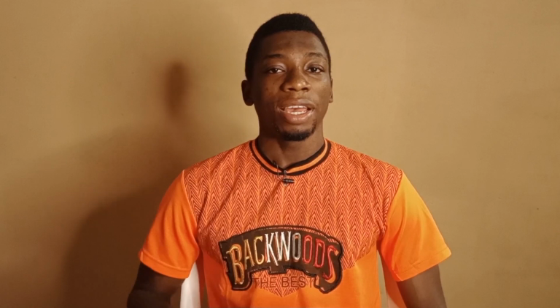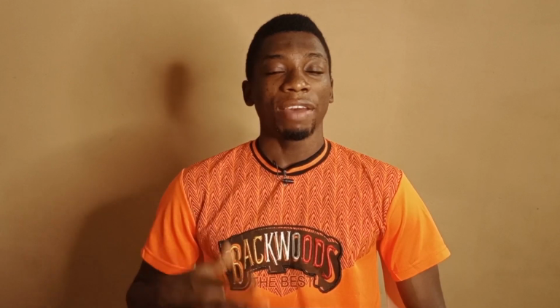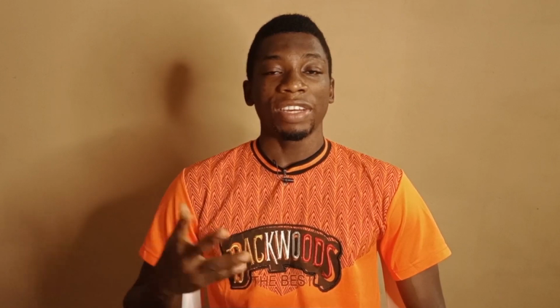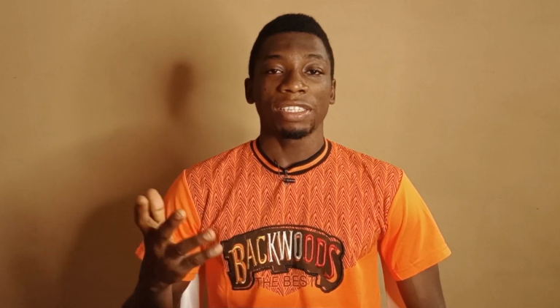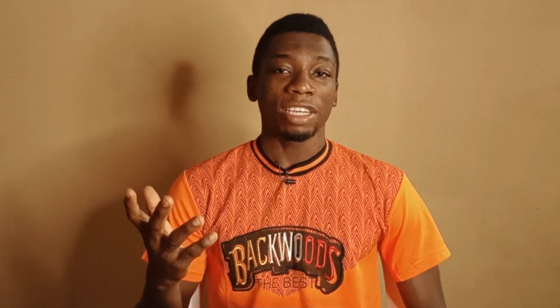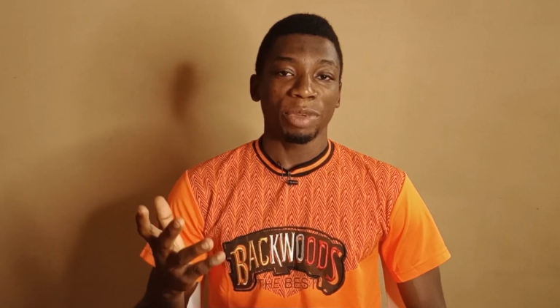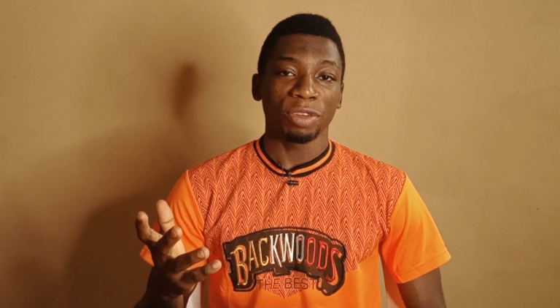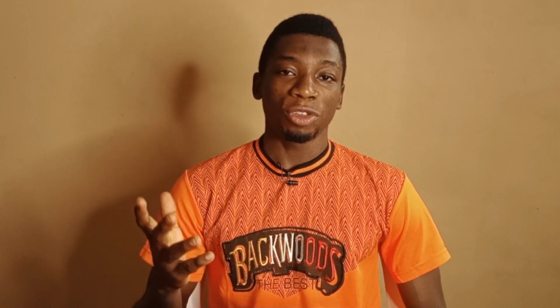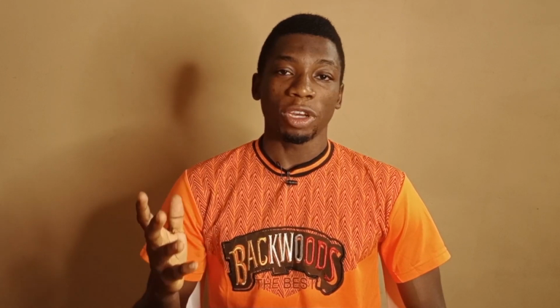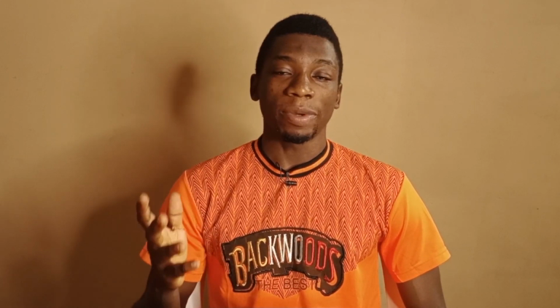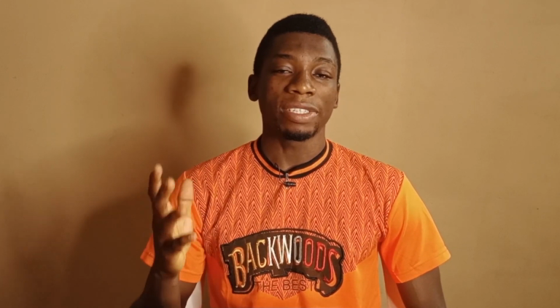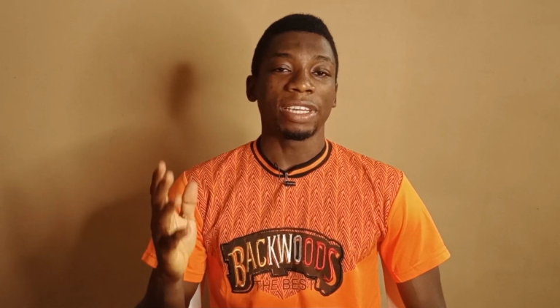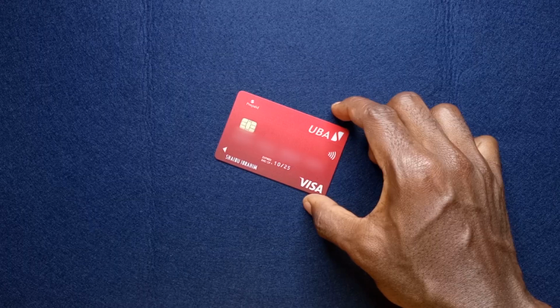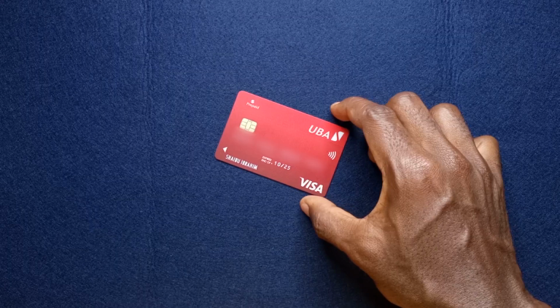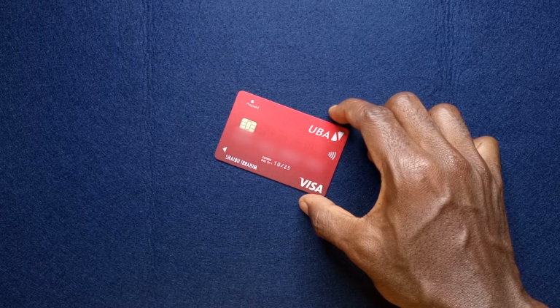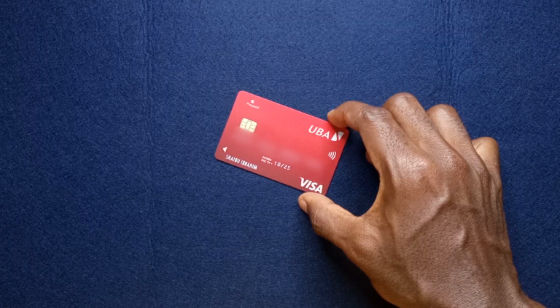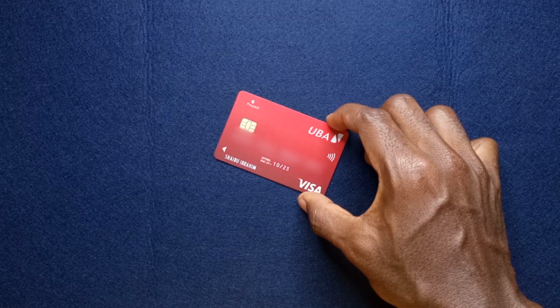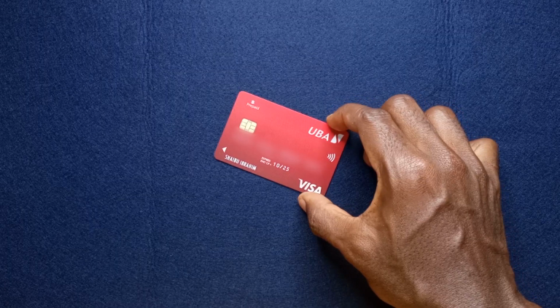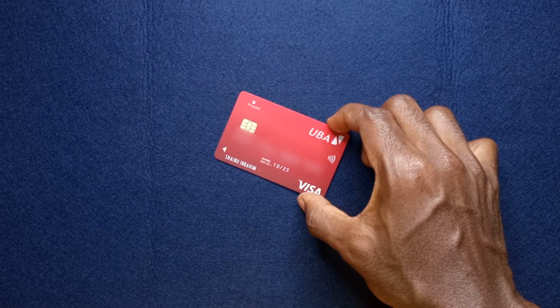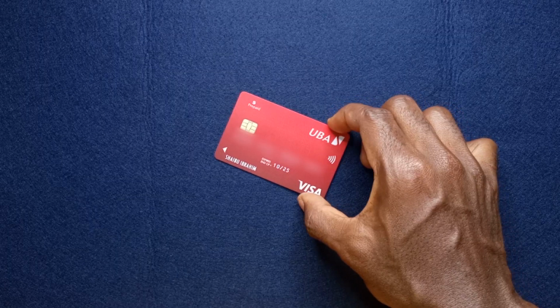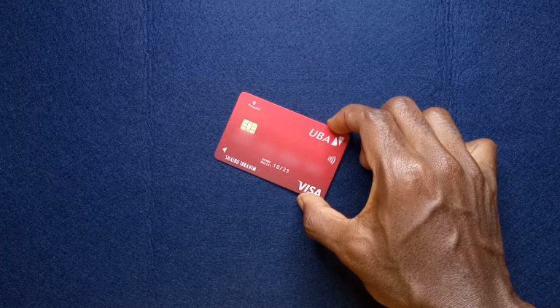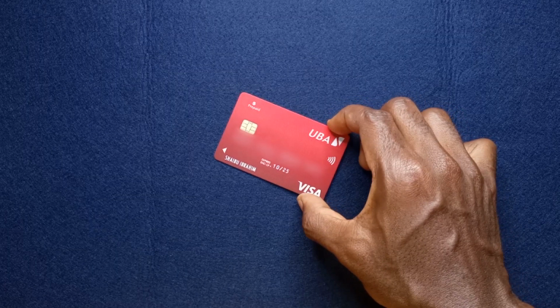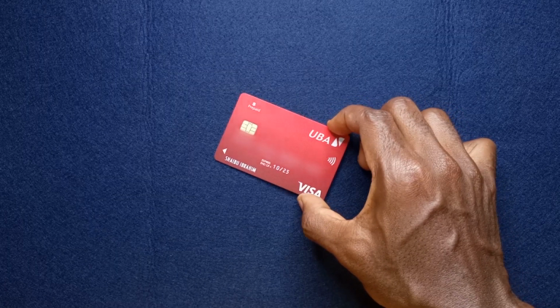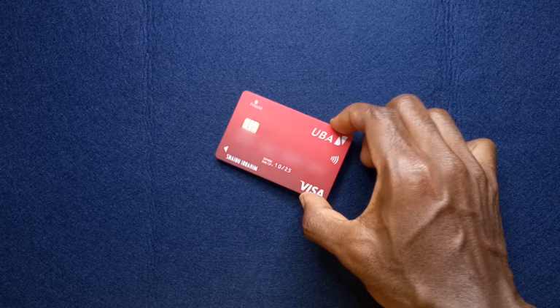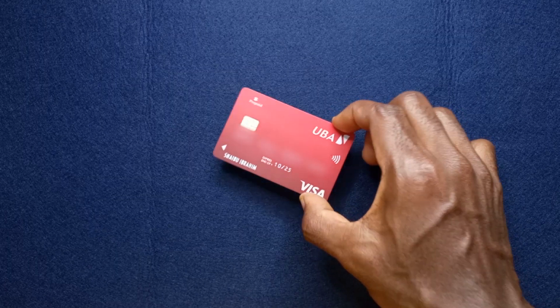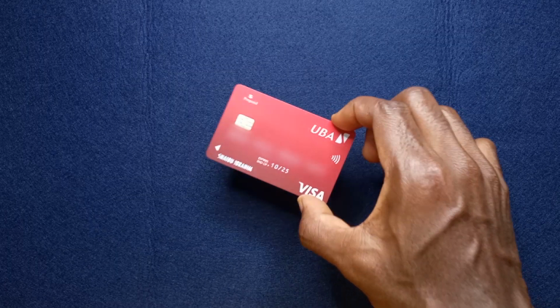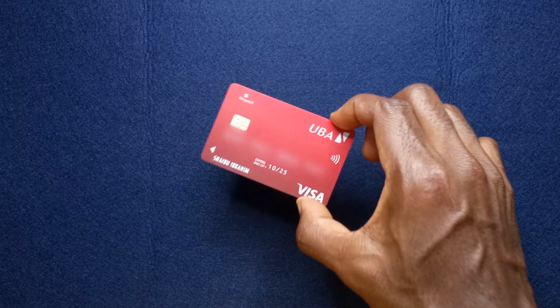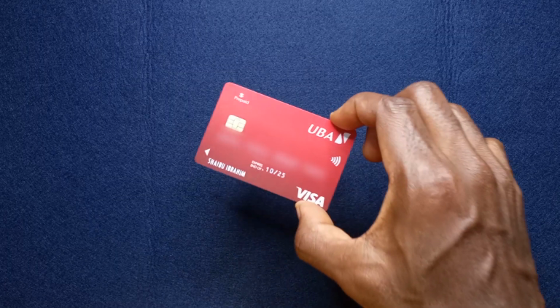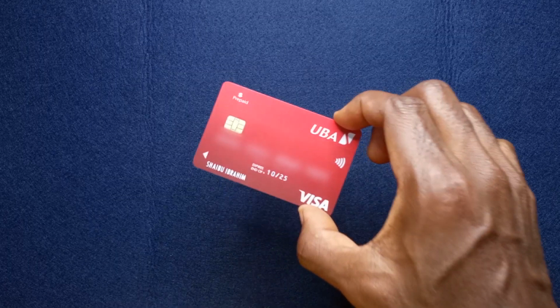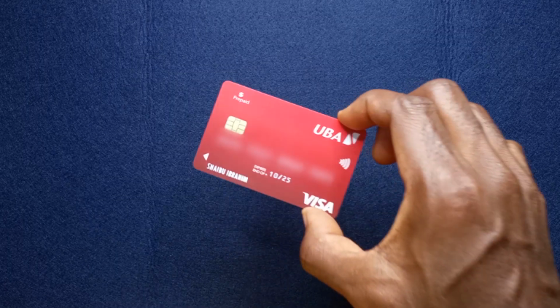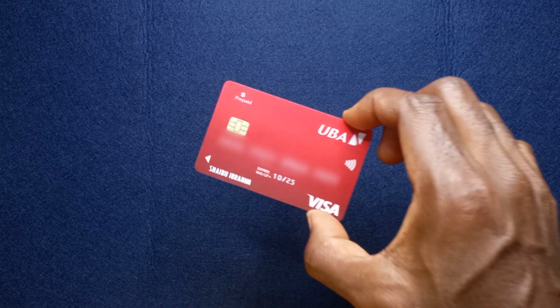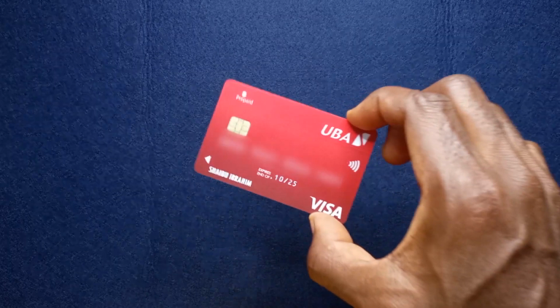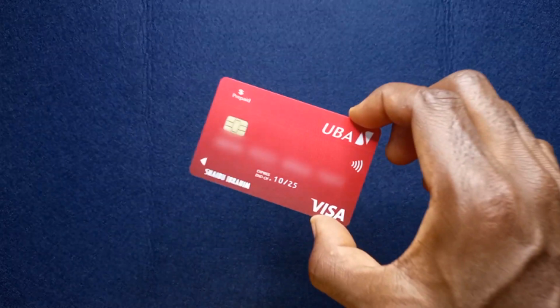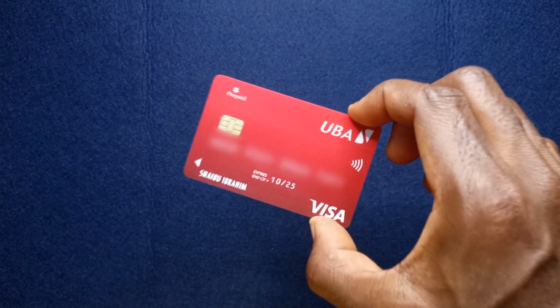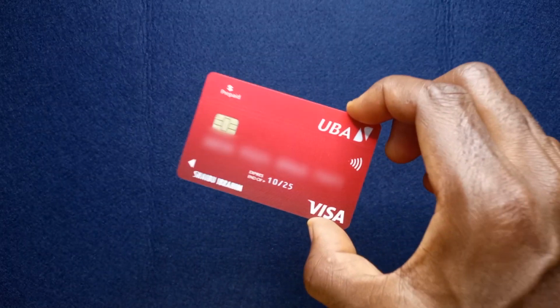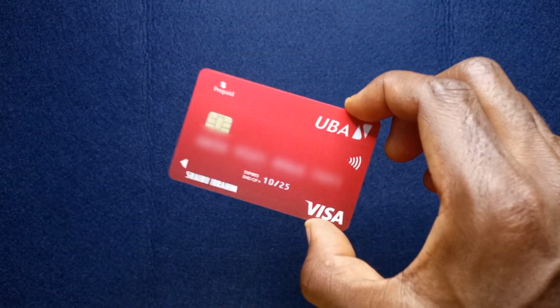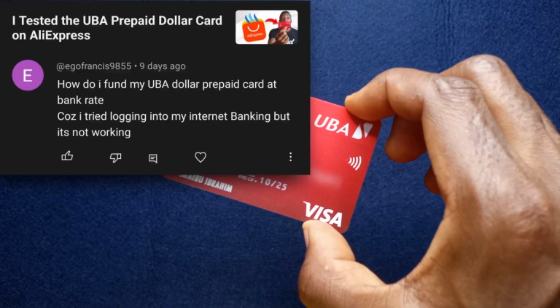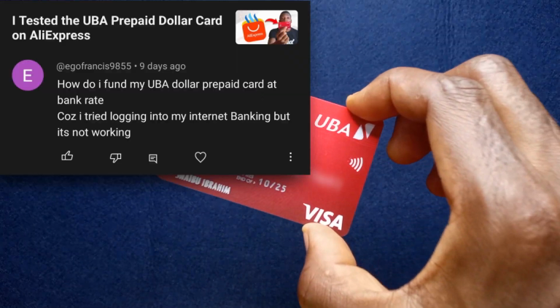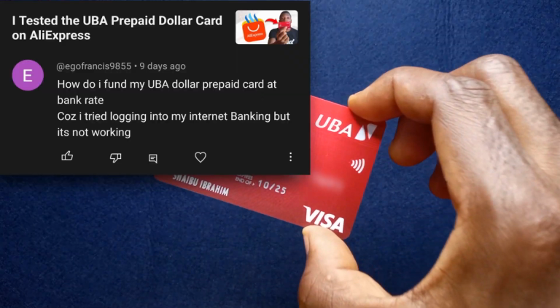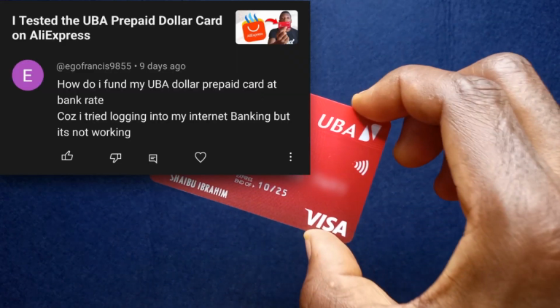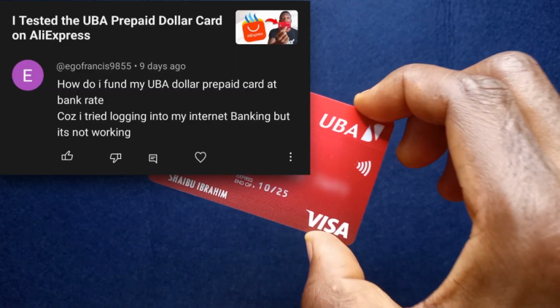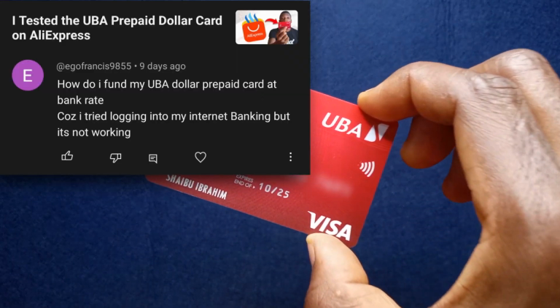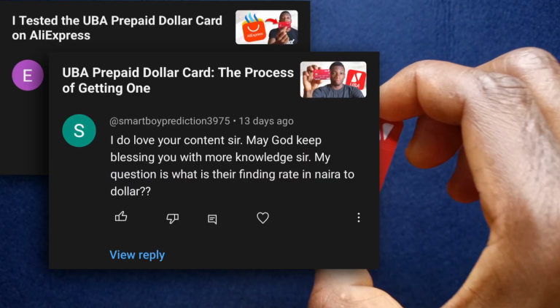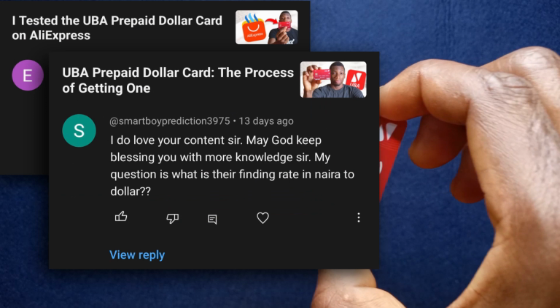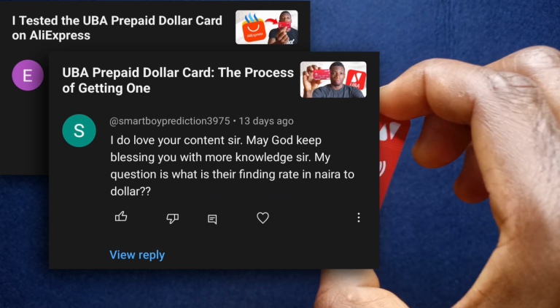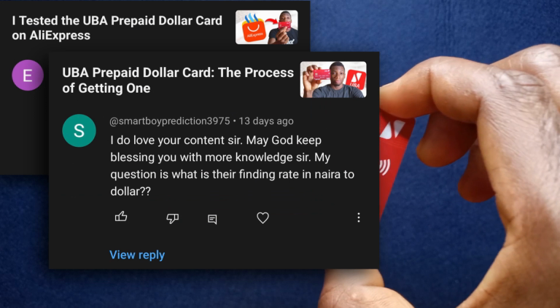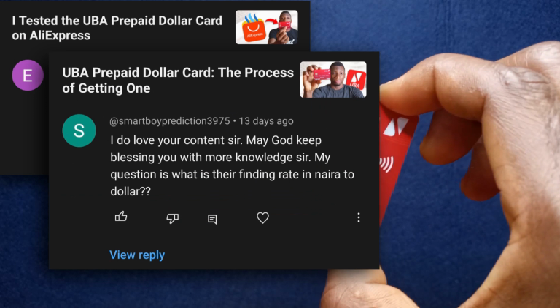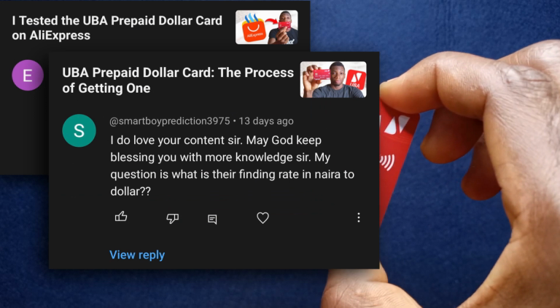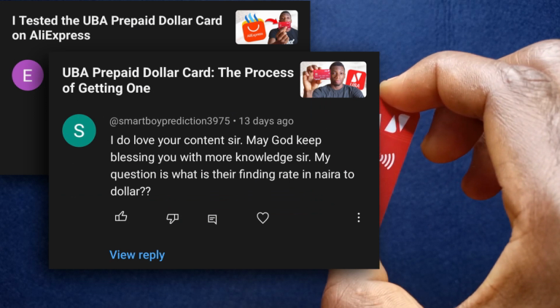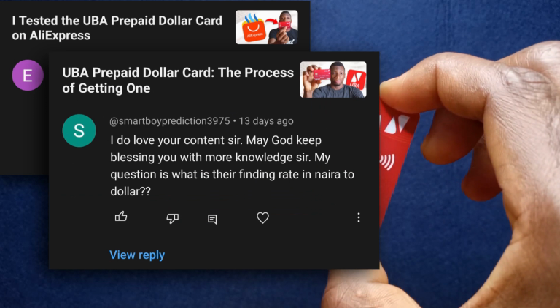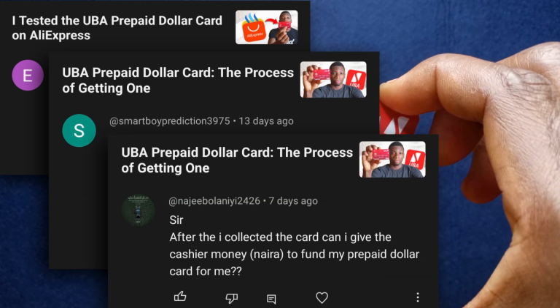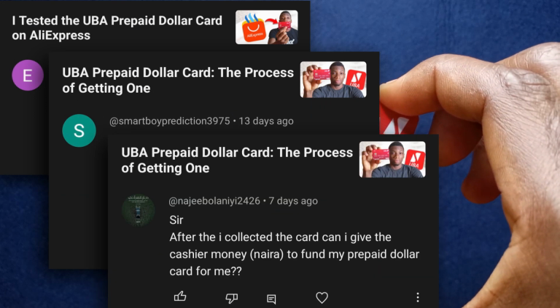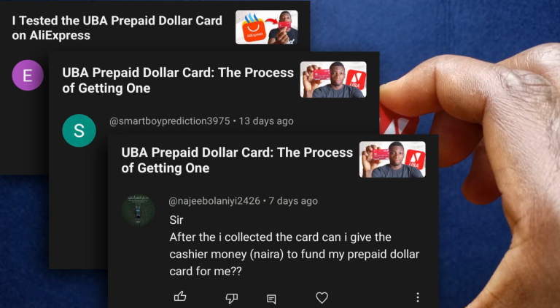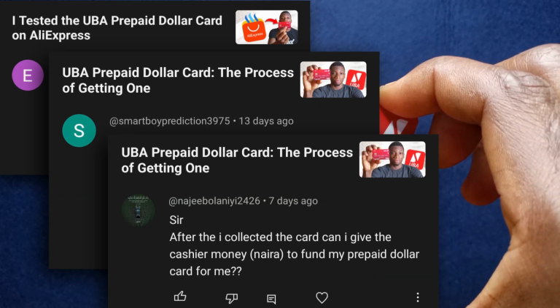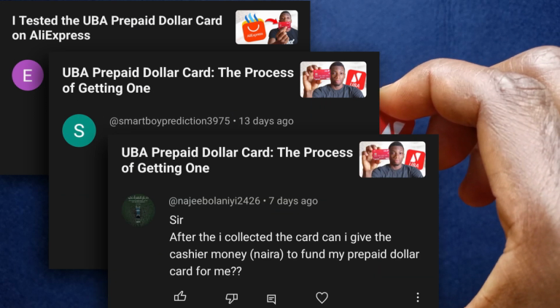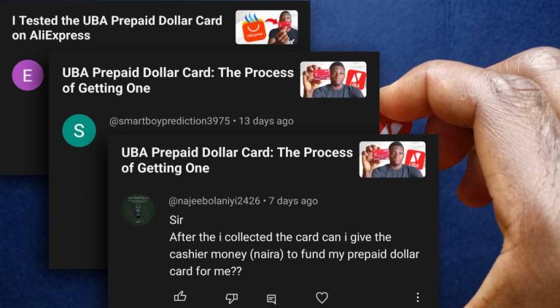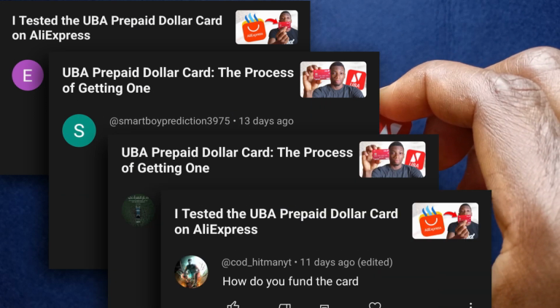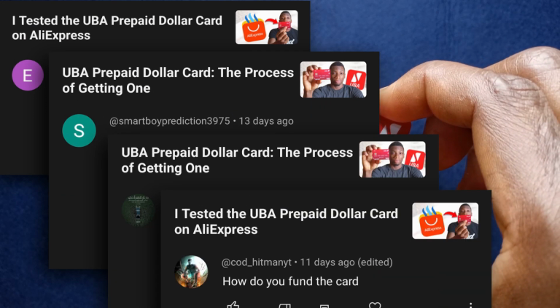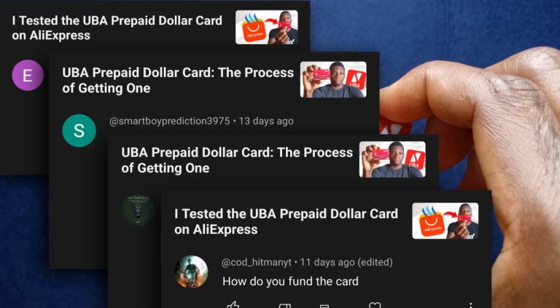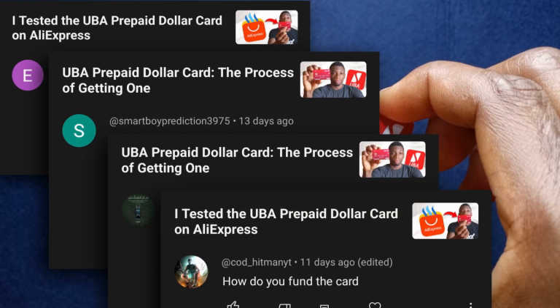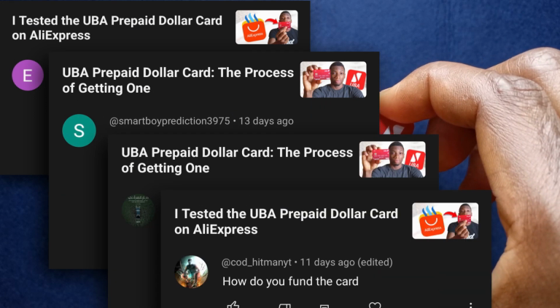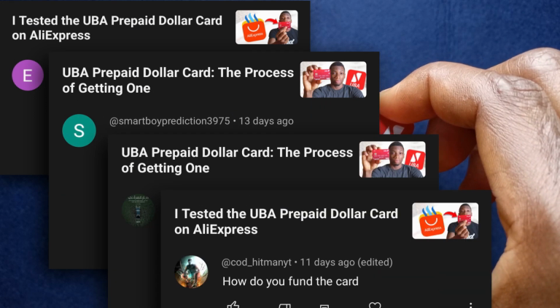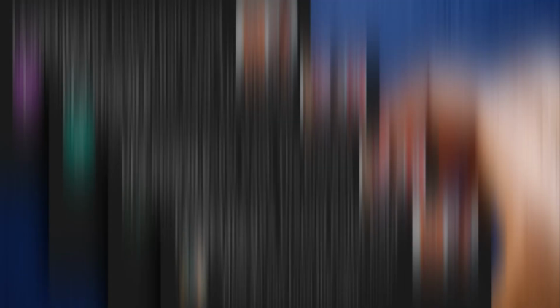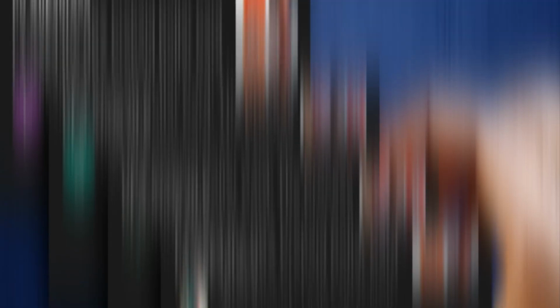Ever since I made a video about getting the UBA prepaid dollar card, one of the most common questions people have asked me repeatedly is: how do I fund it?